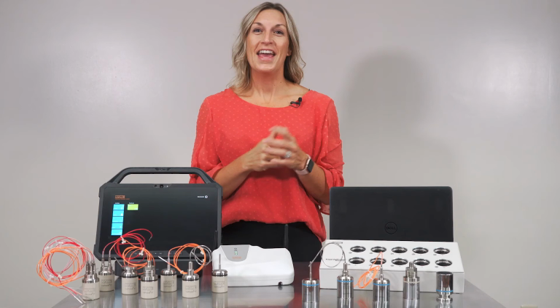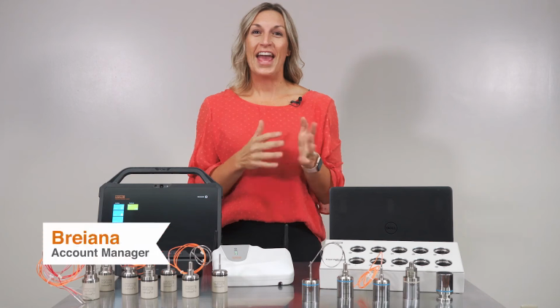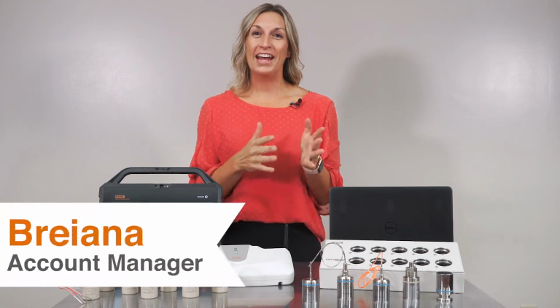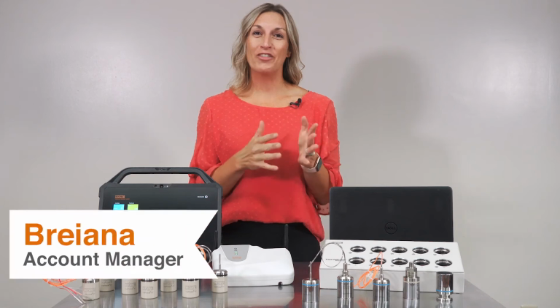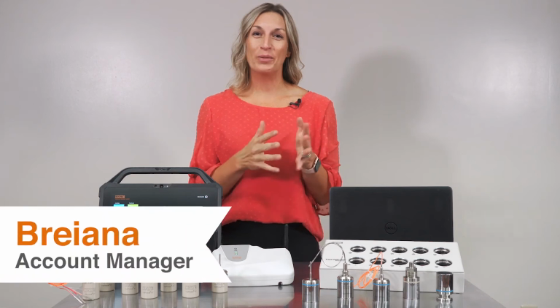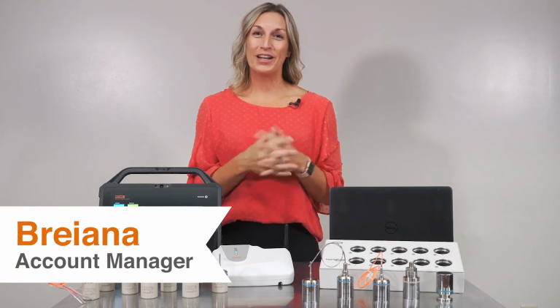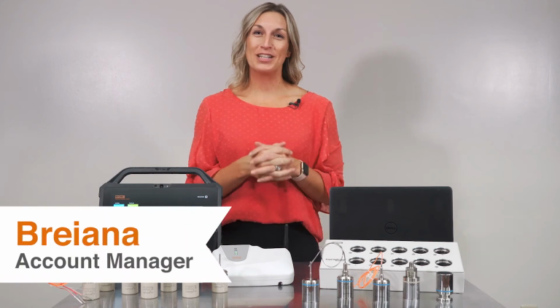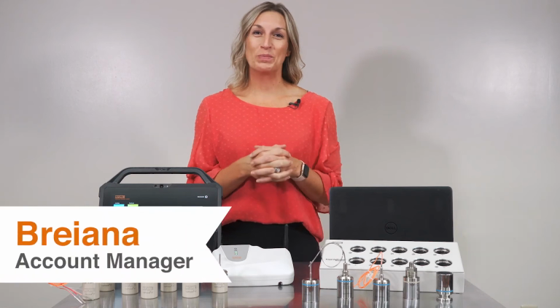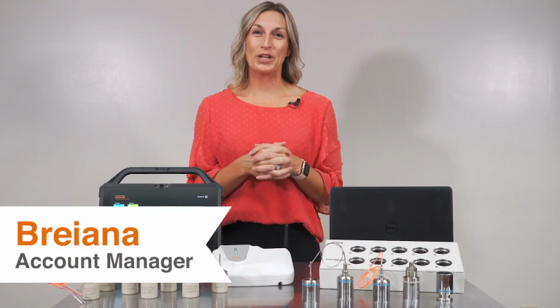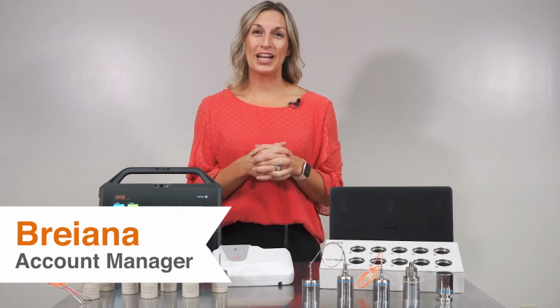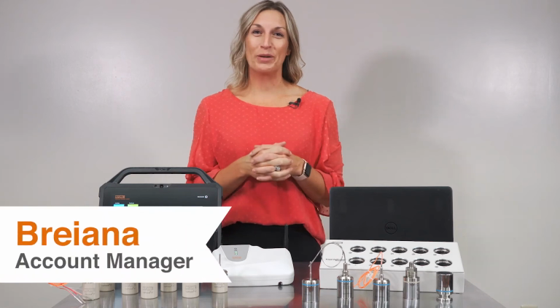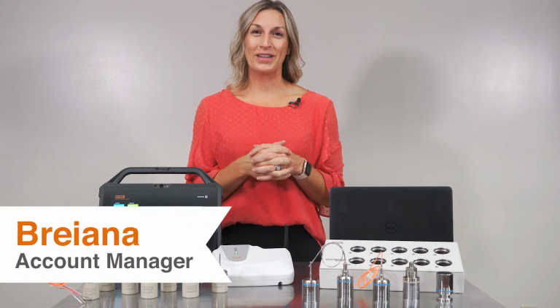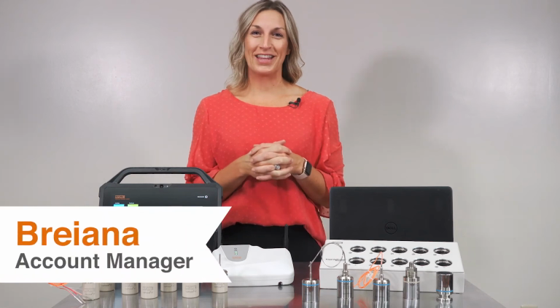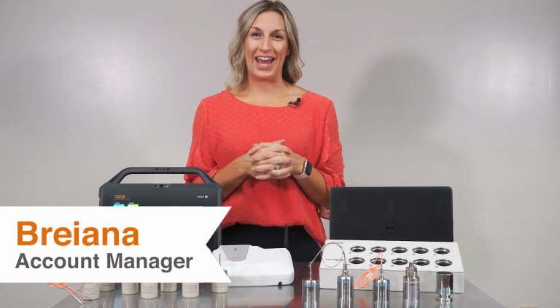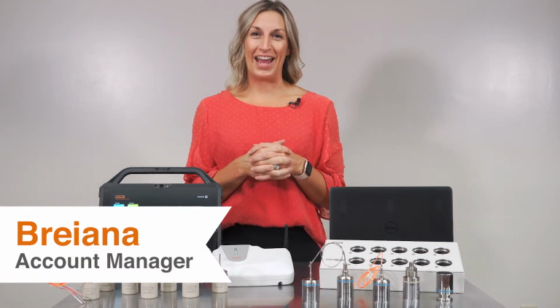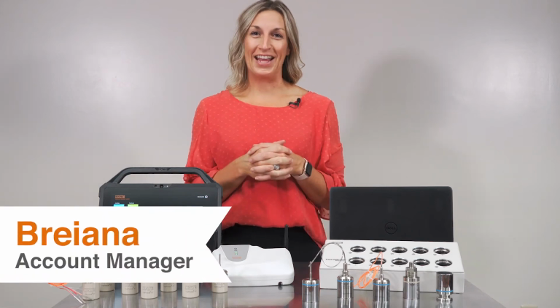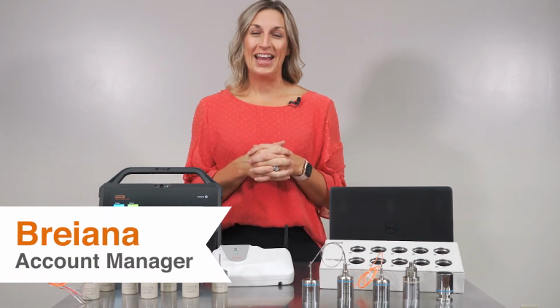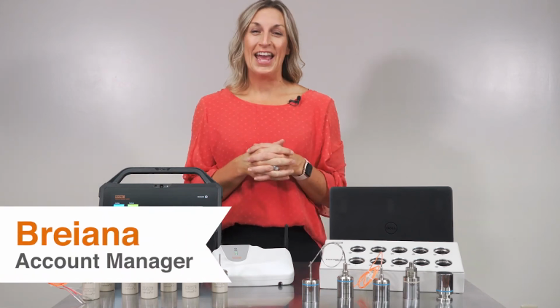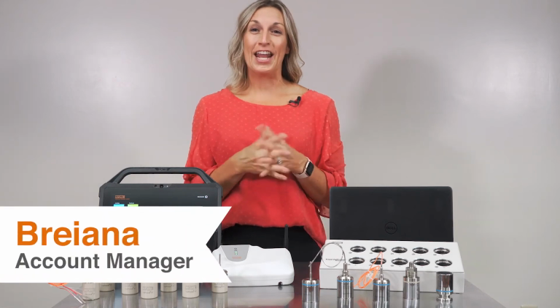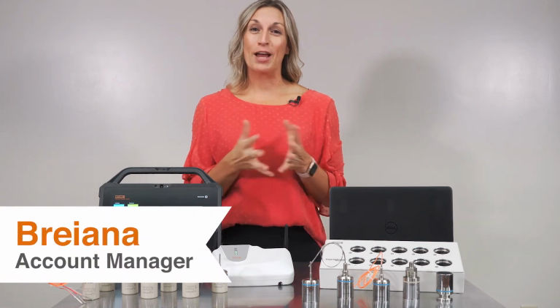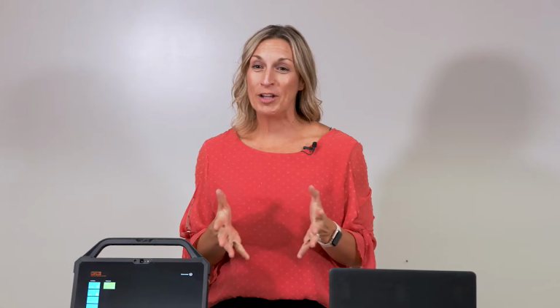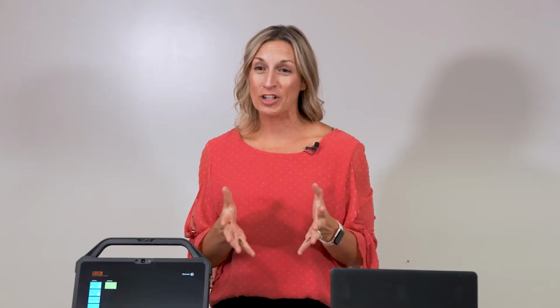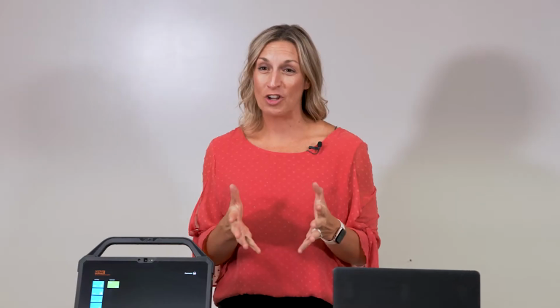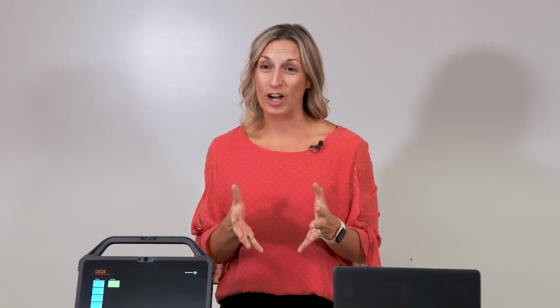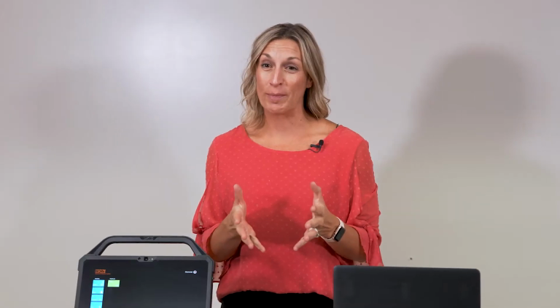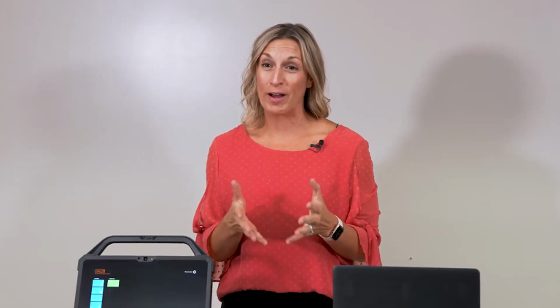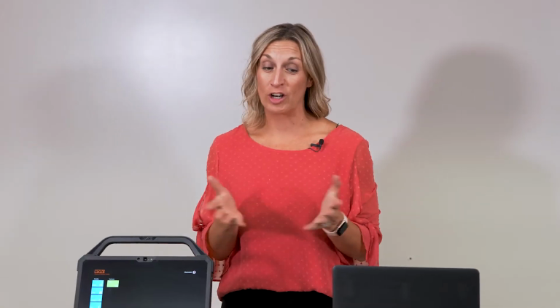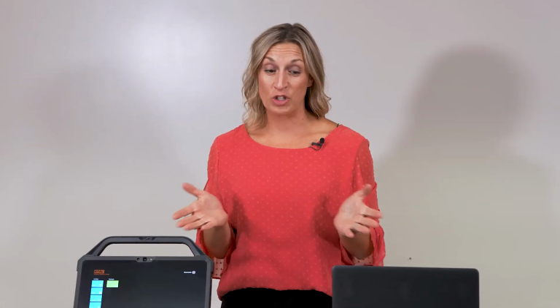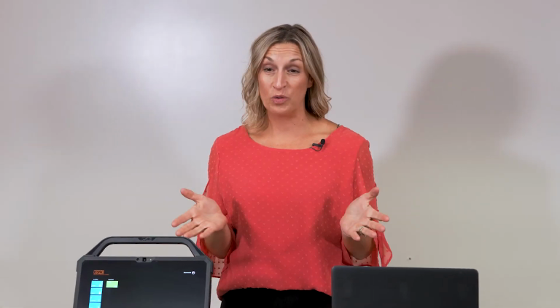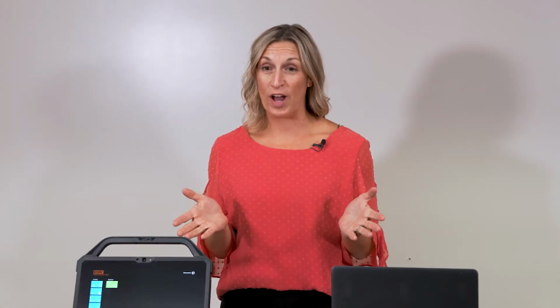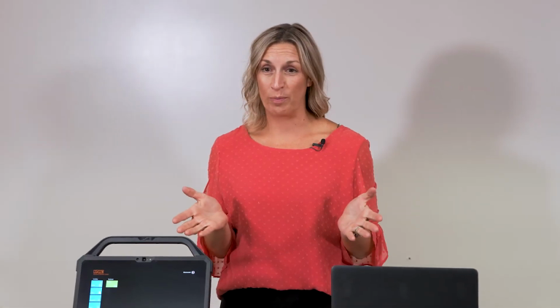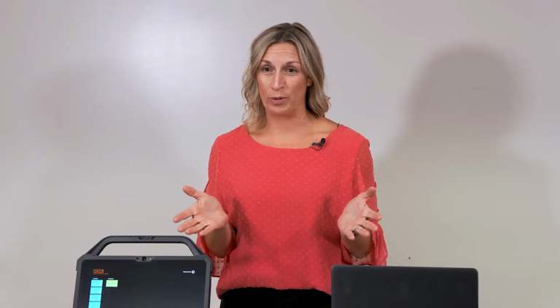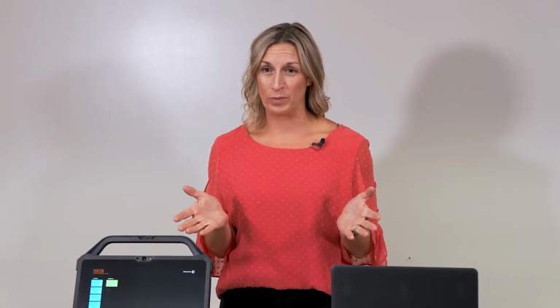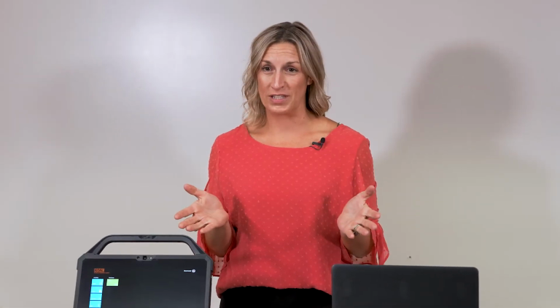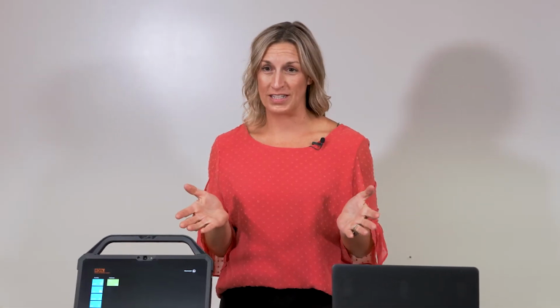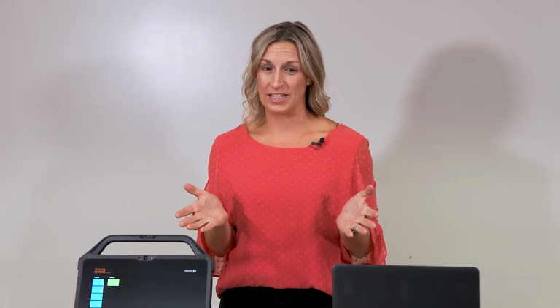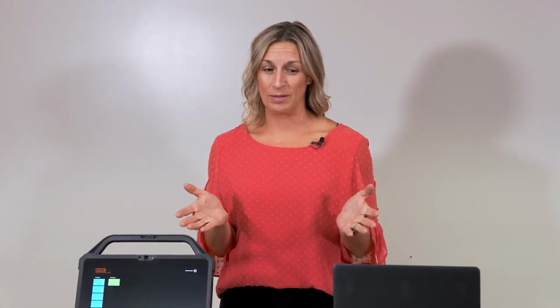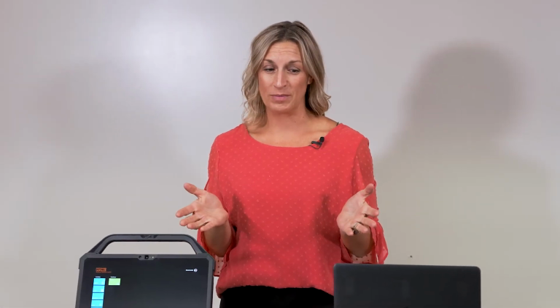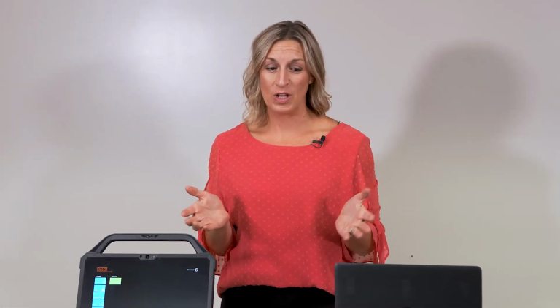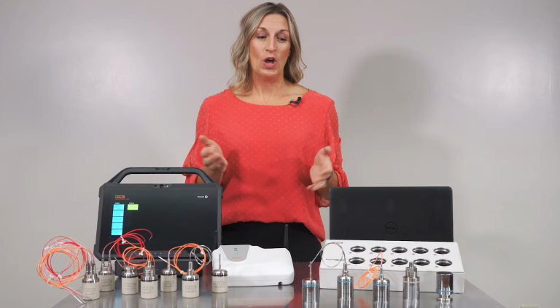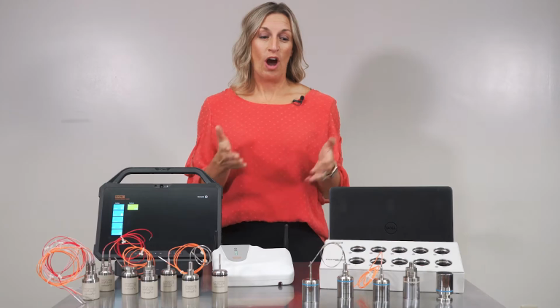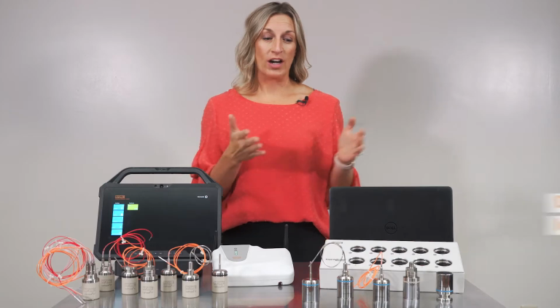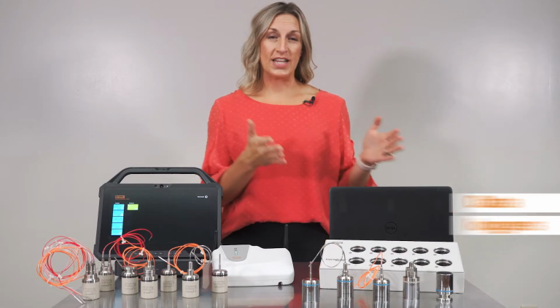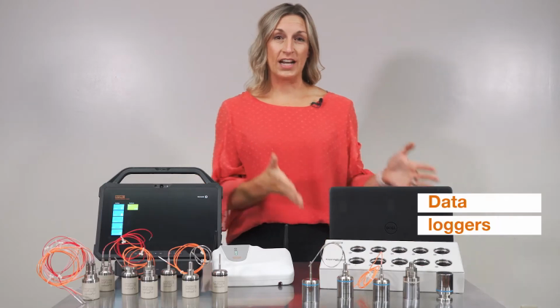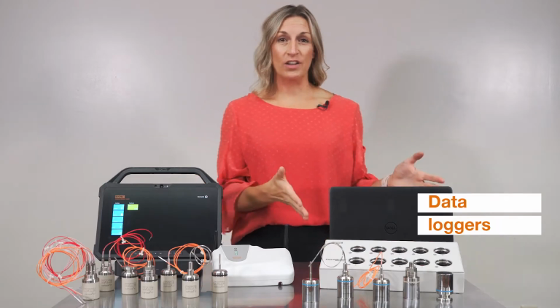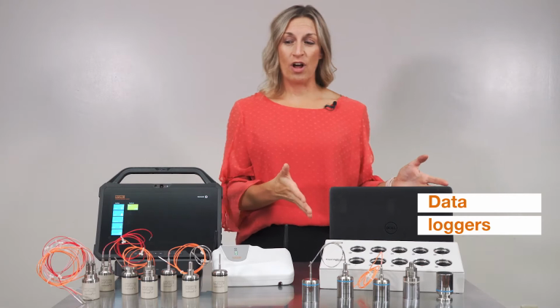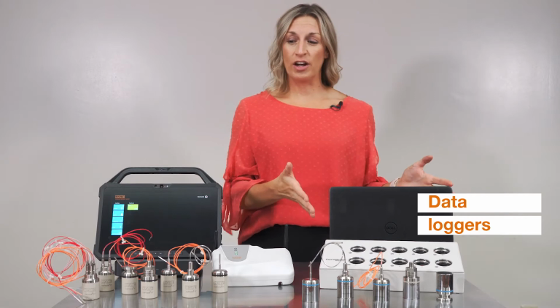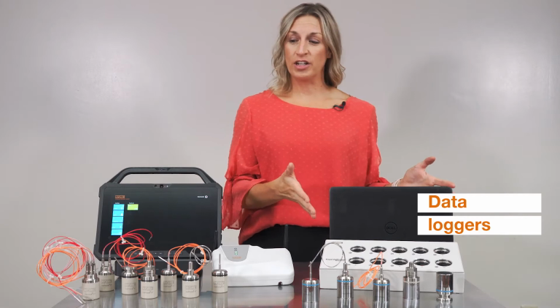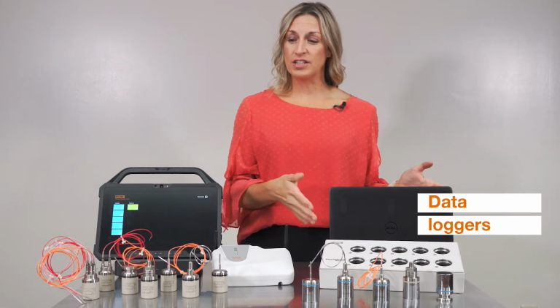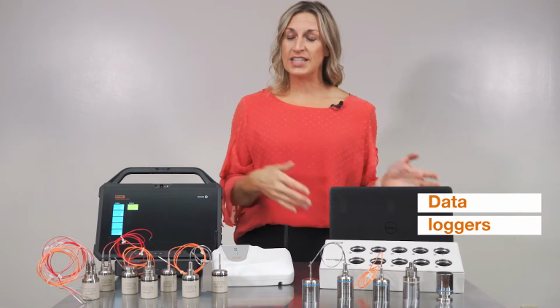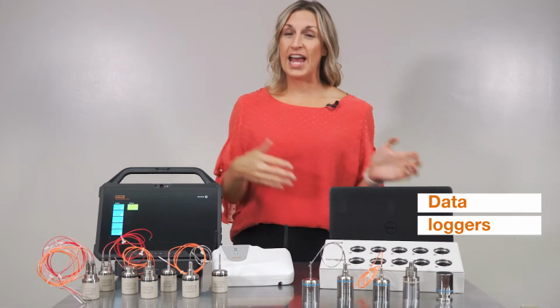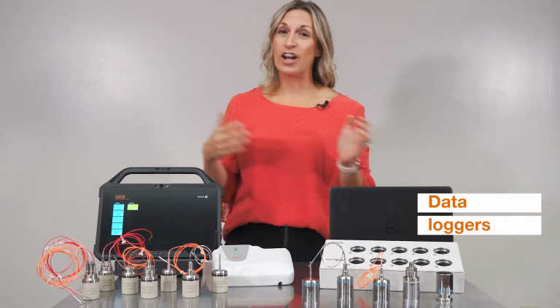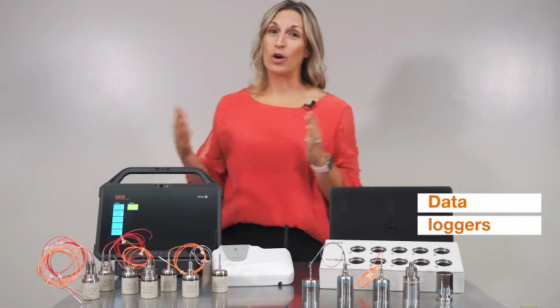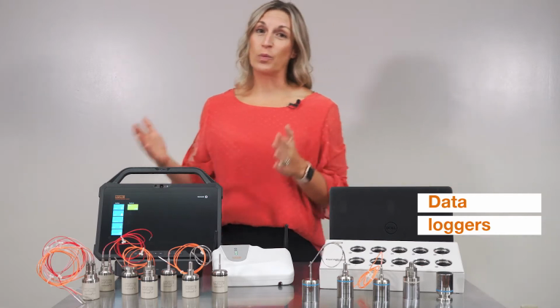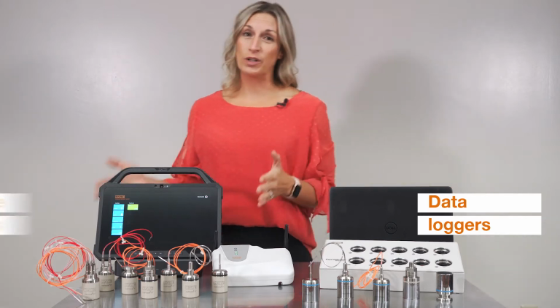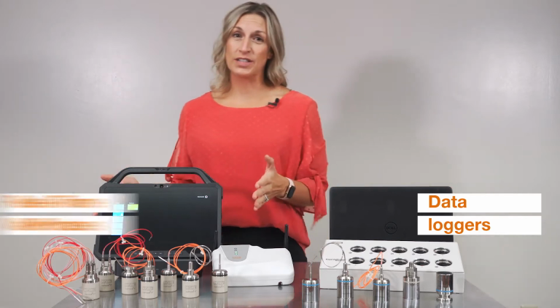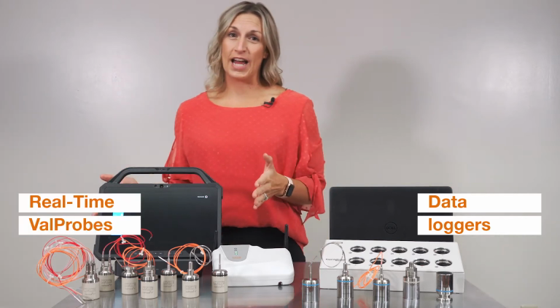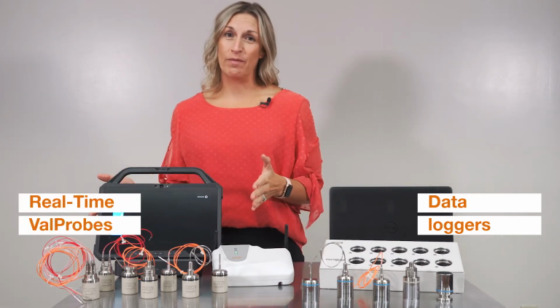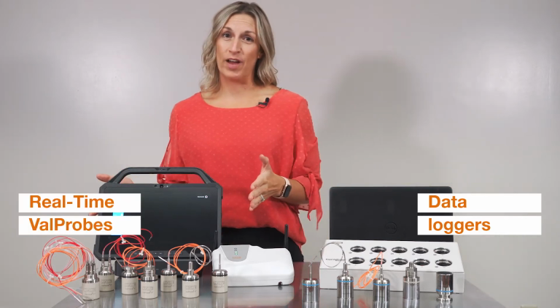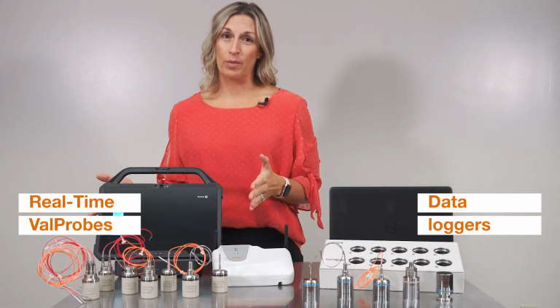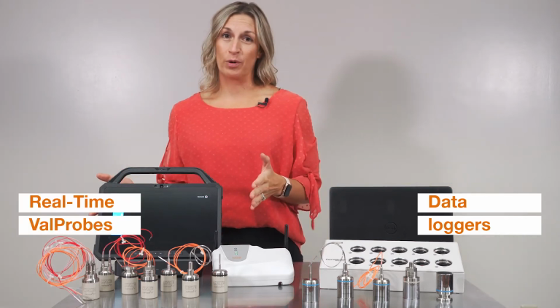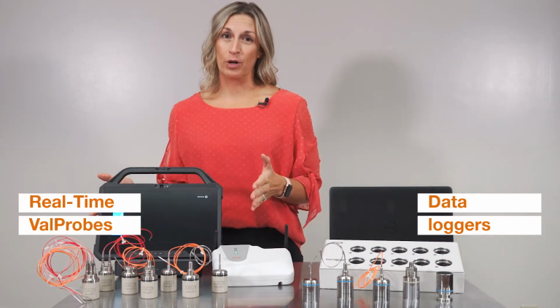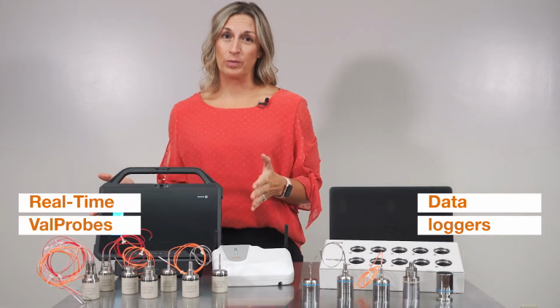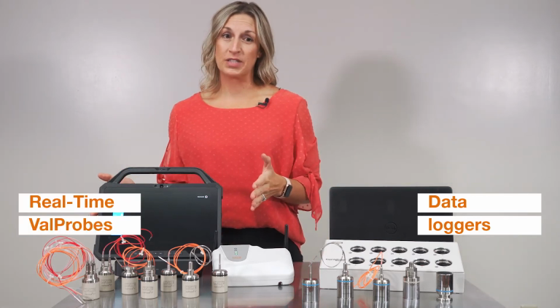Hey everyone, it's Brianna with K, and I'm here to talk about our two valve probe systems: our data loggers and our real-time valve probes.